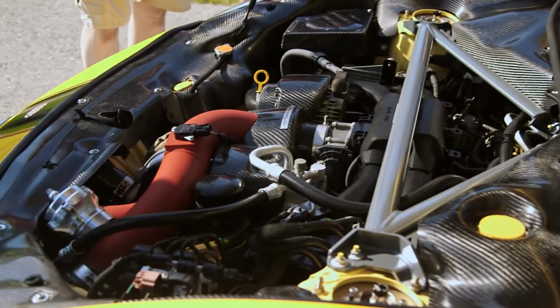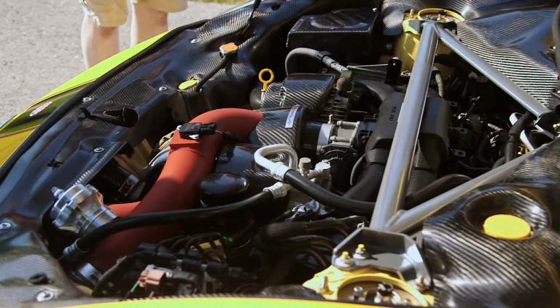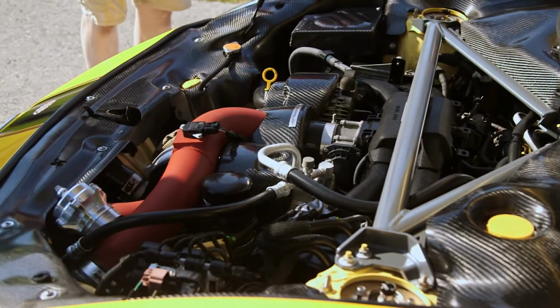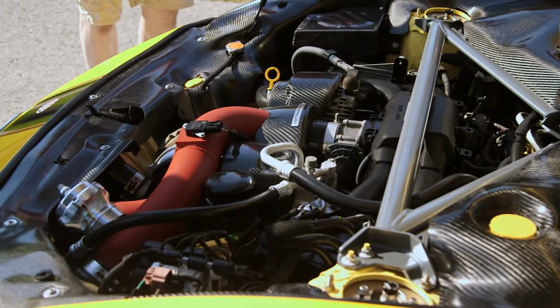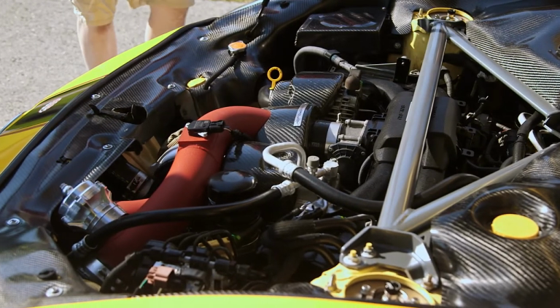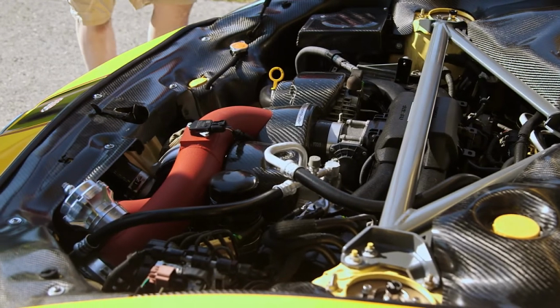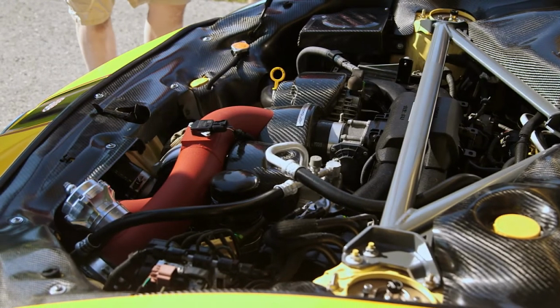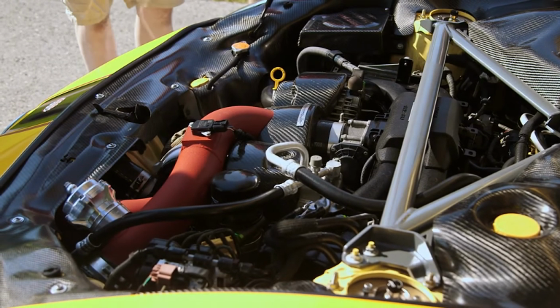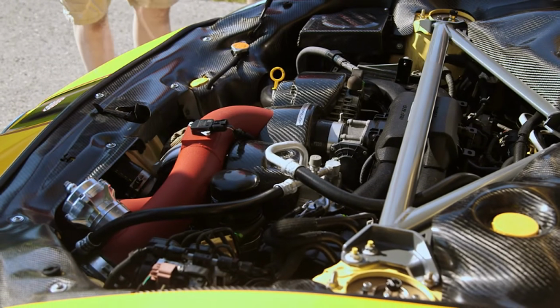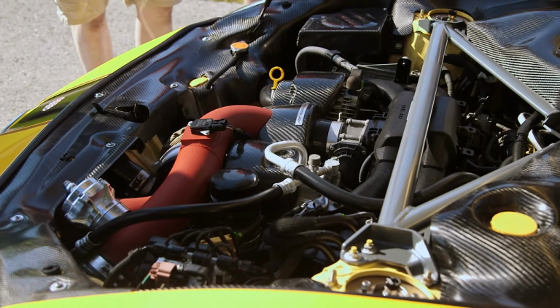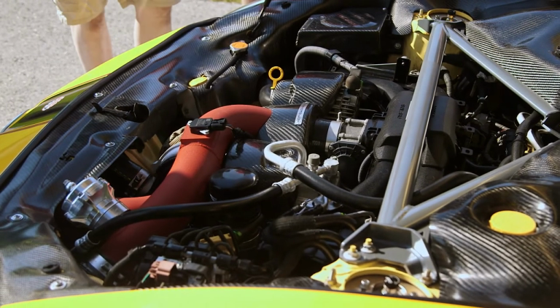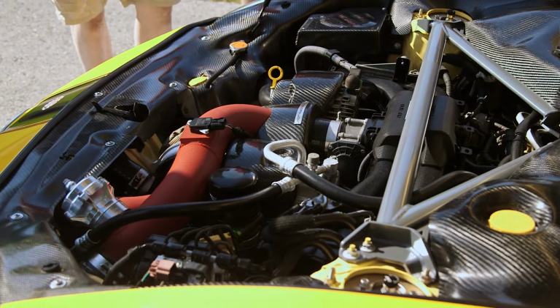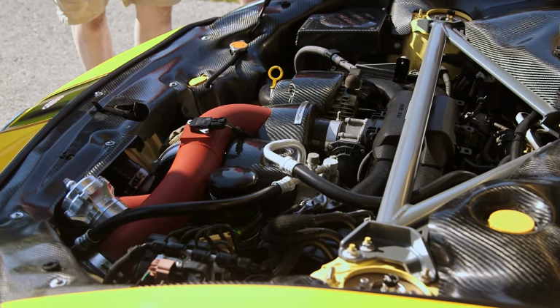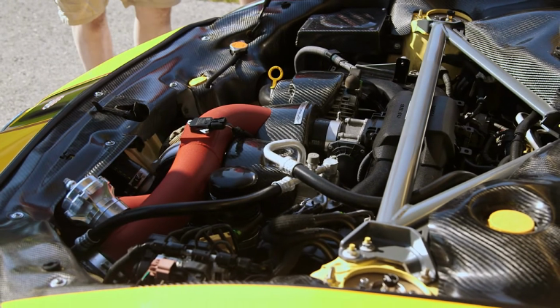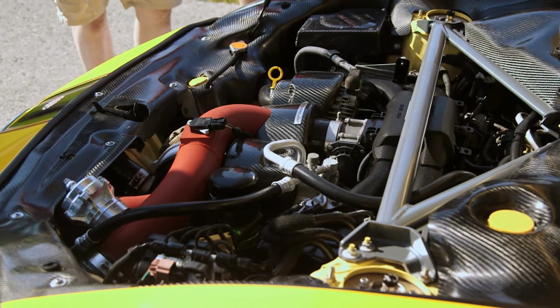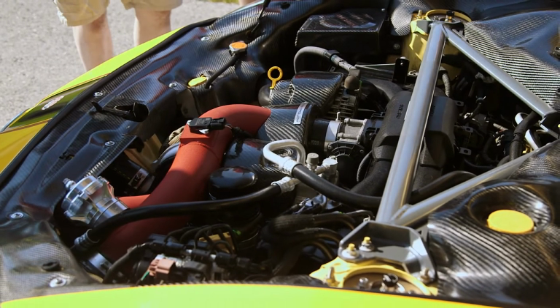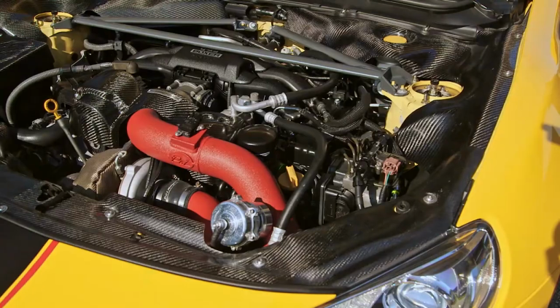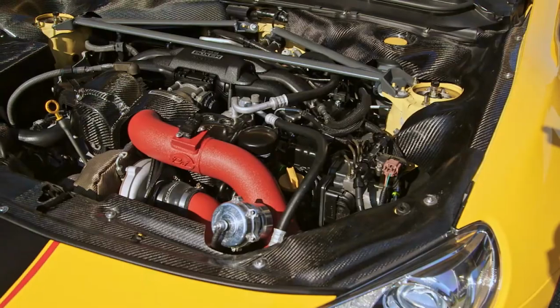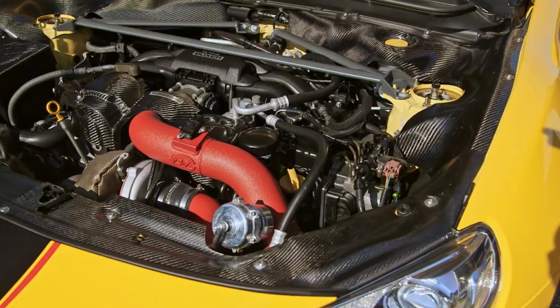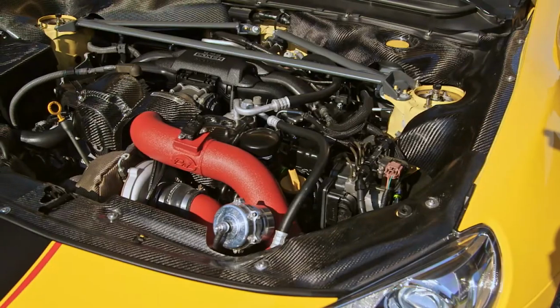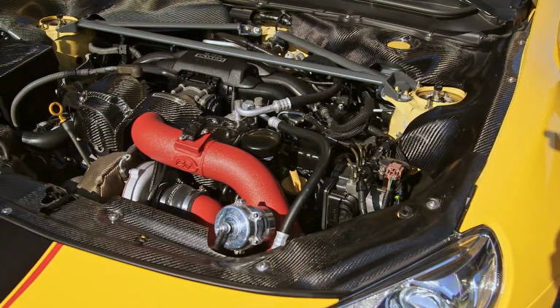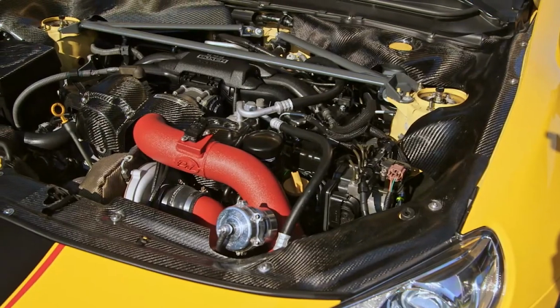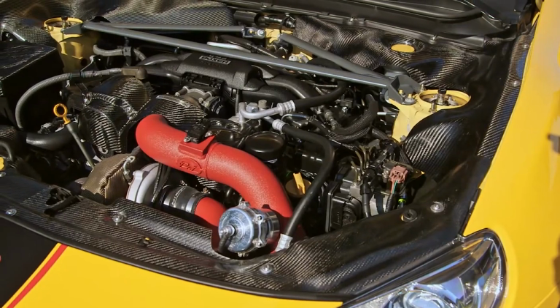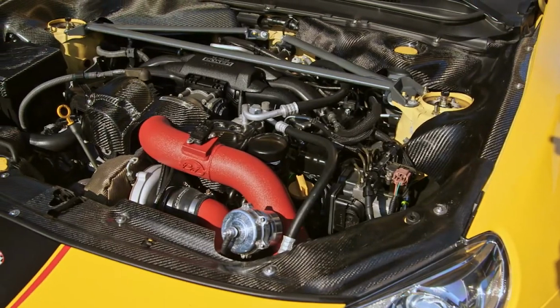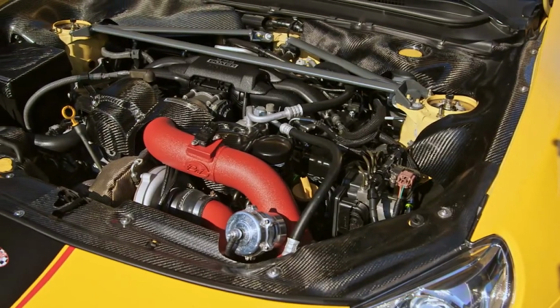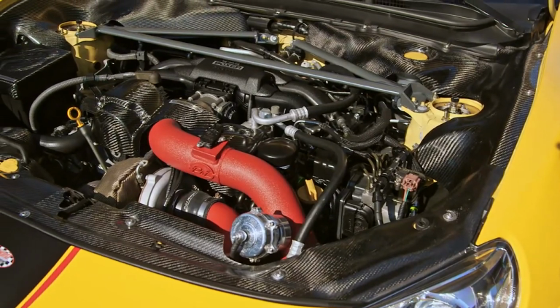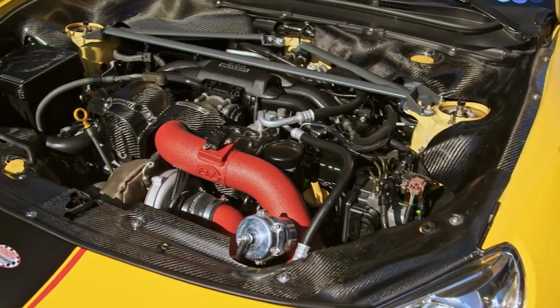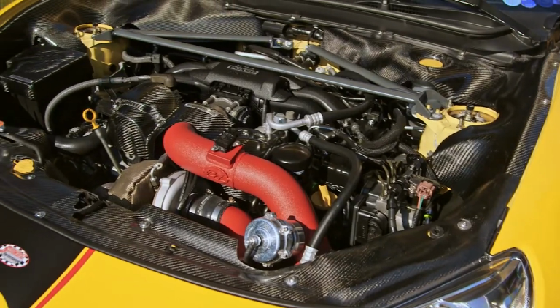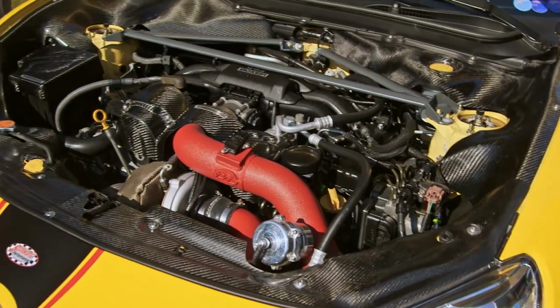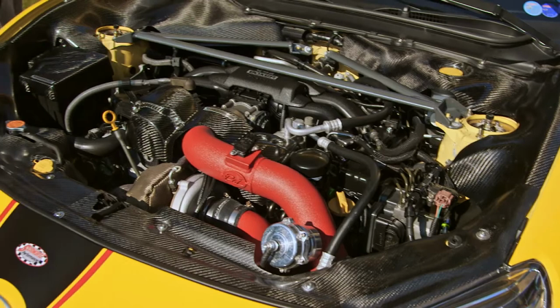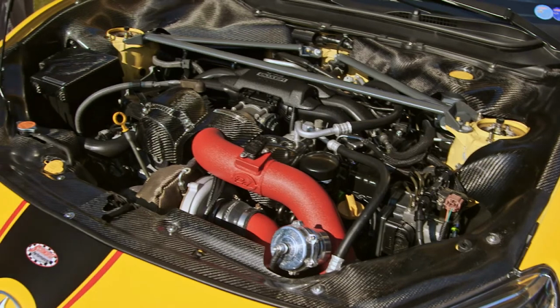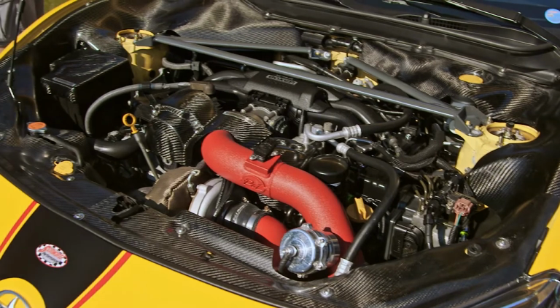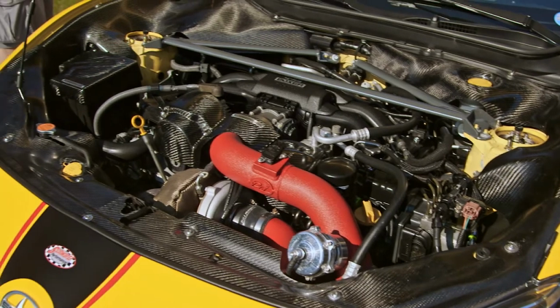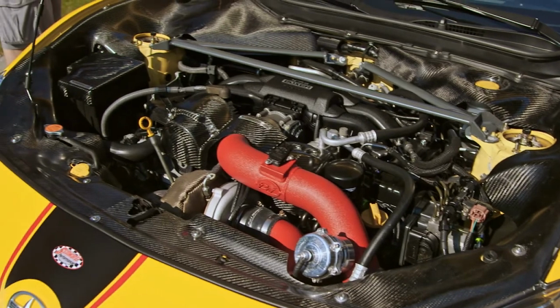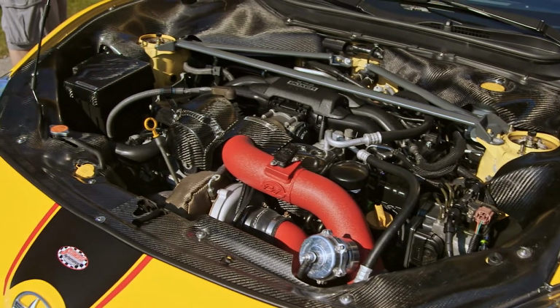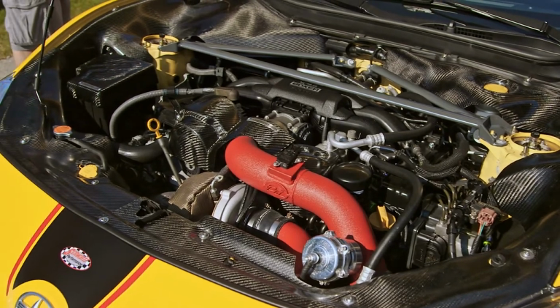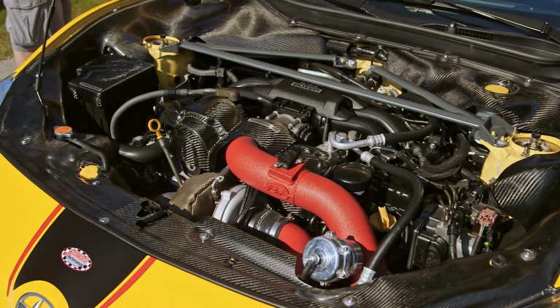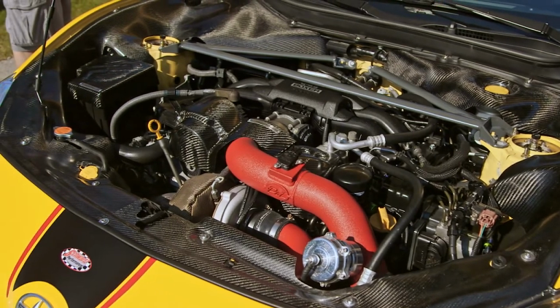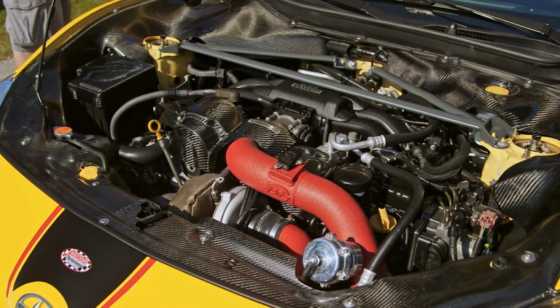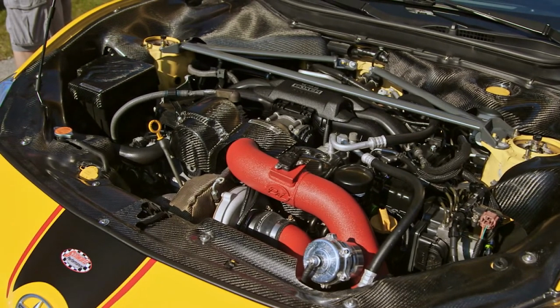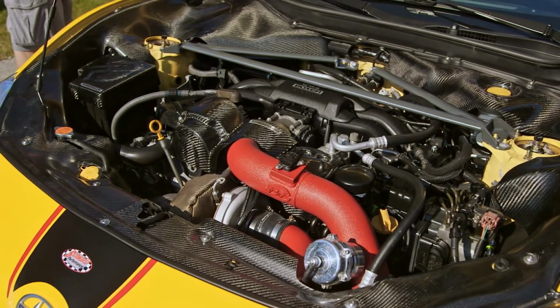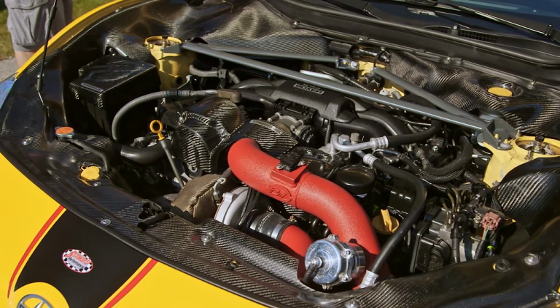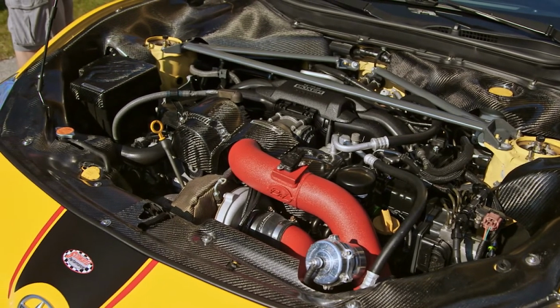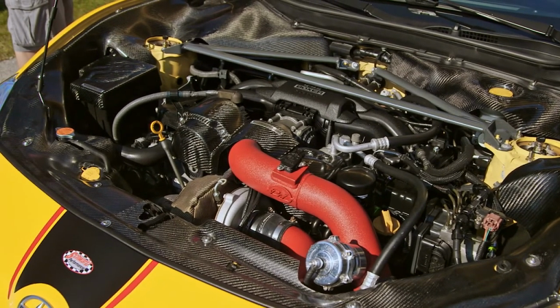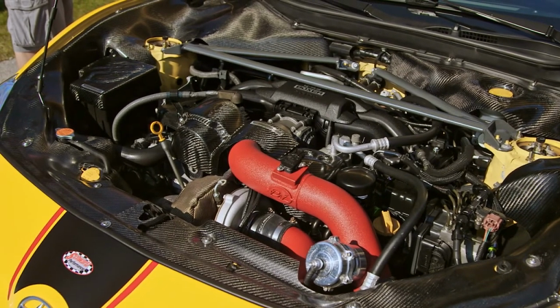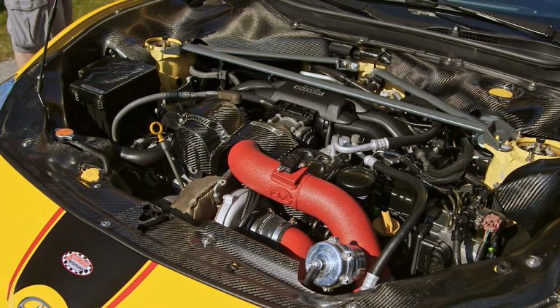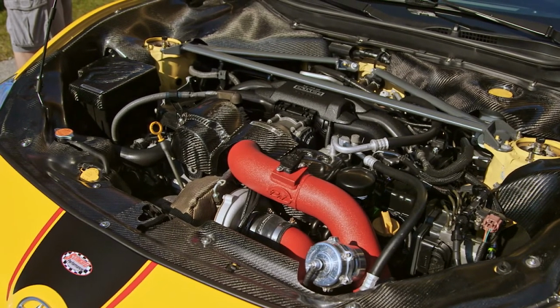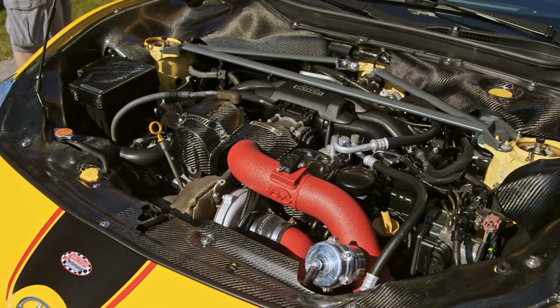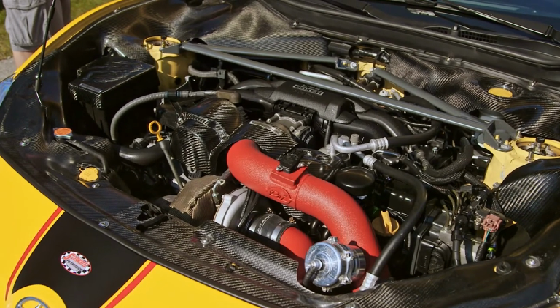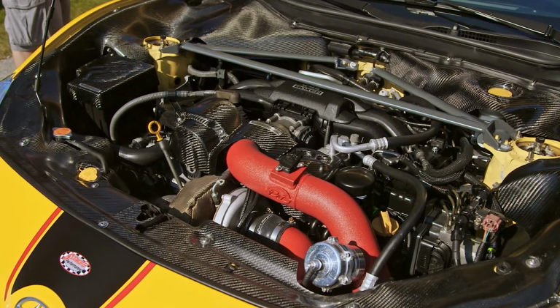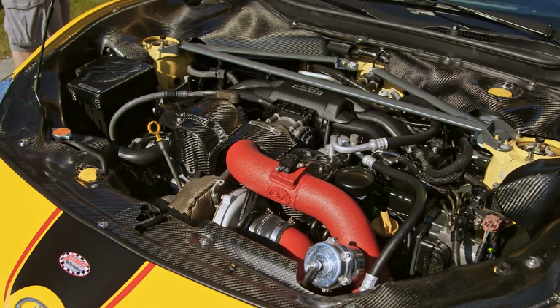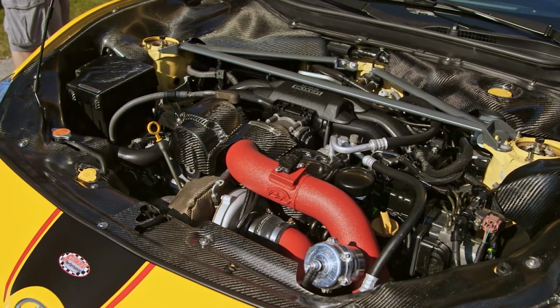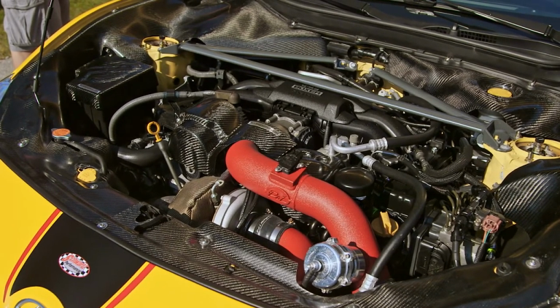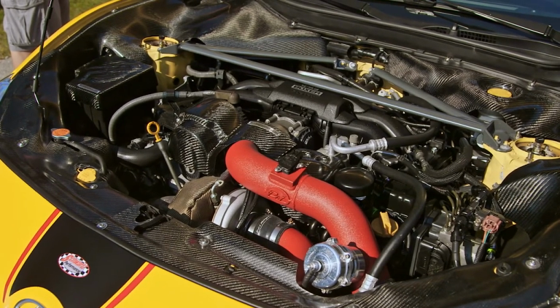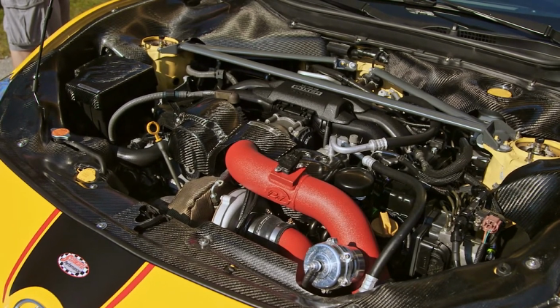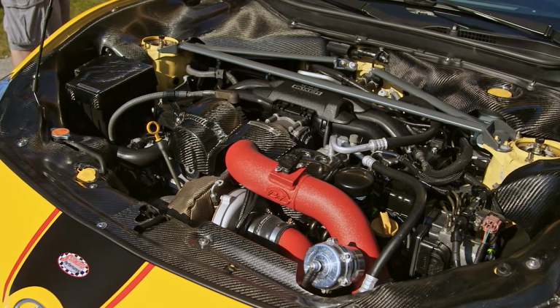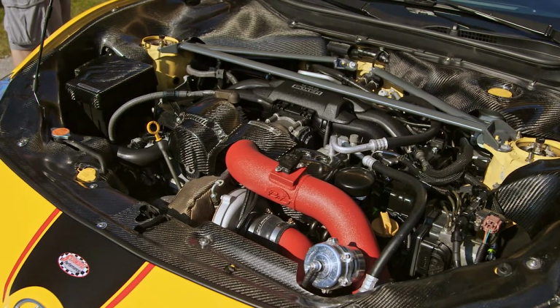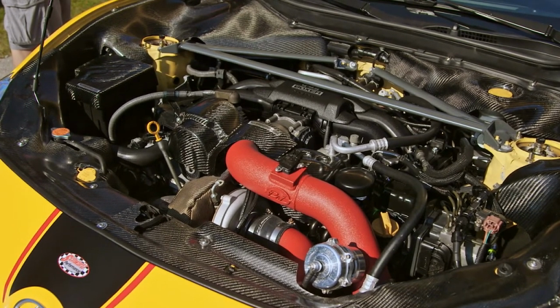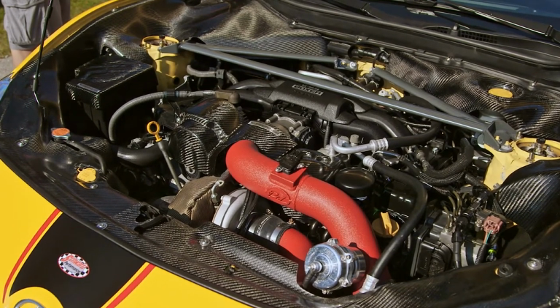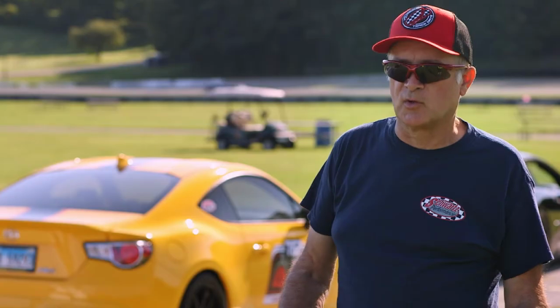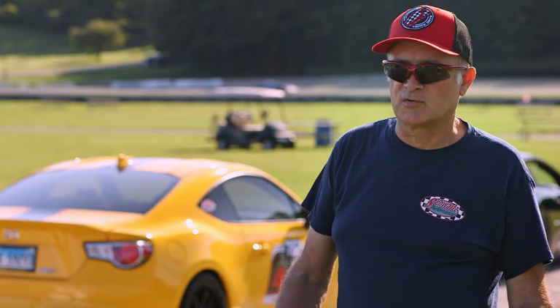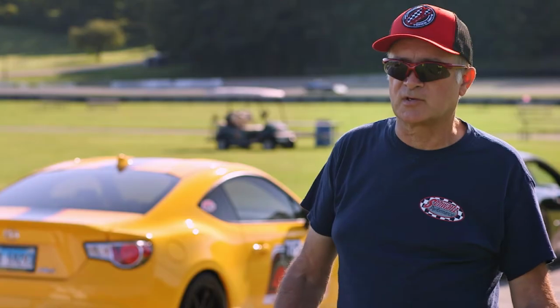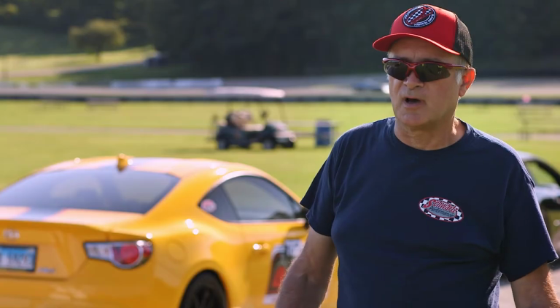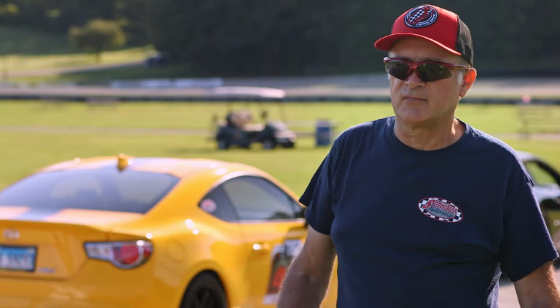For my car, I've completely paneled the entire engine bay with carbon fiber to get some points for the visual stuff.